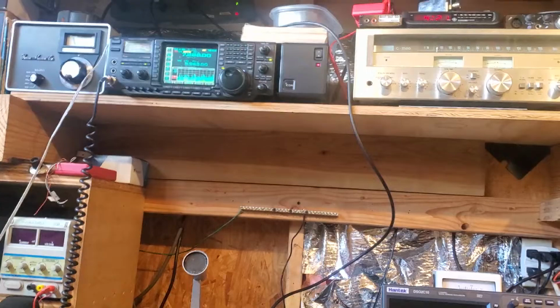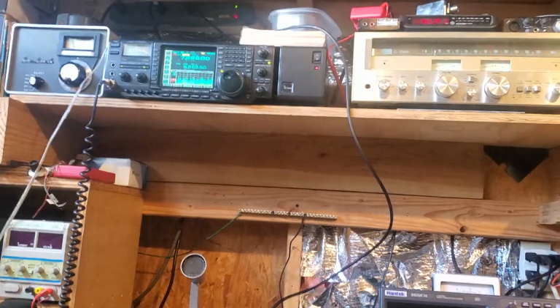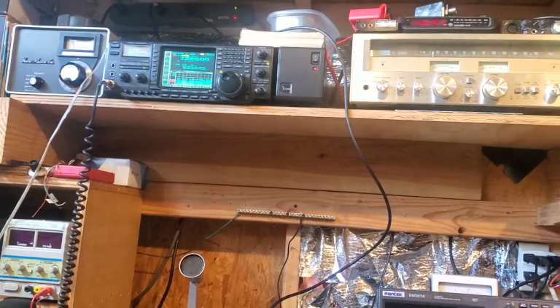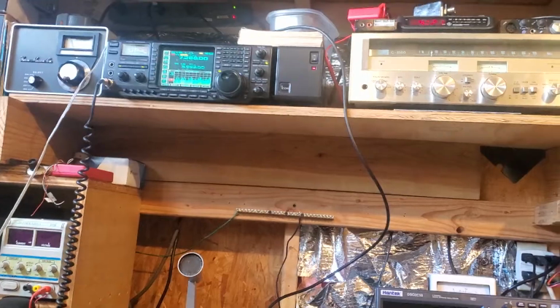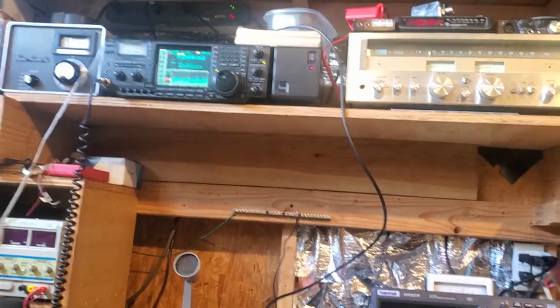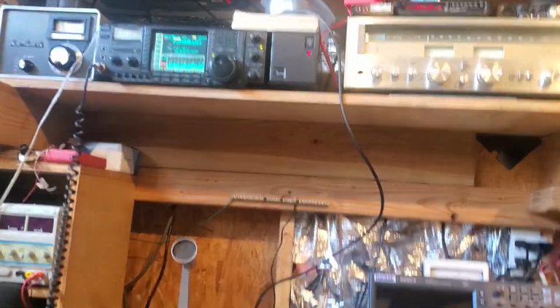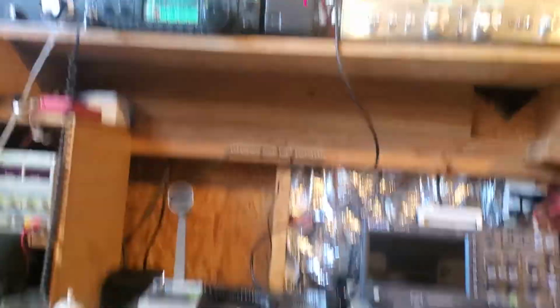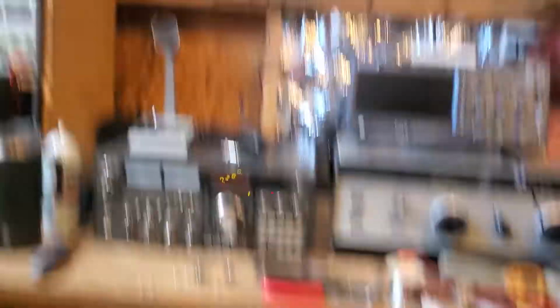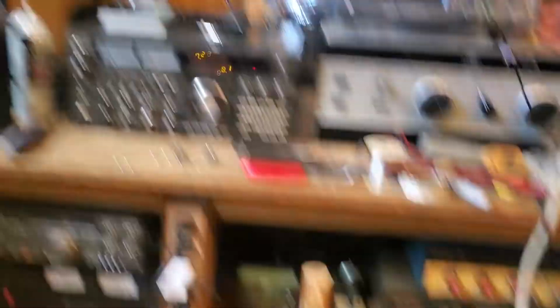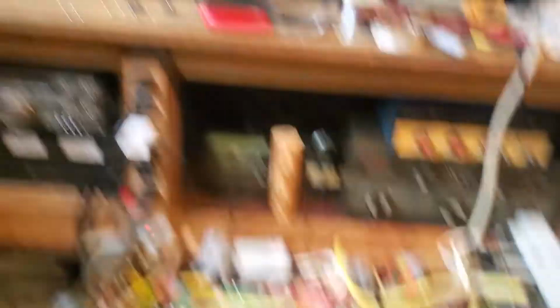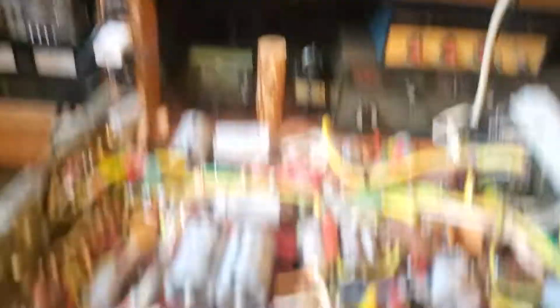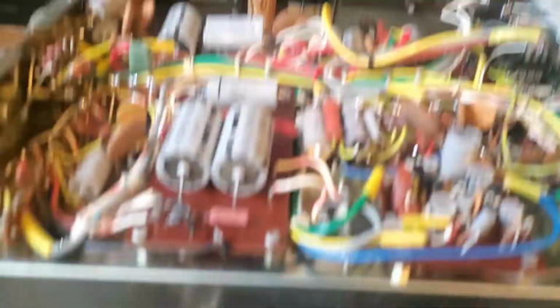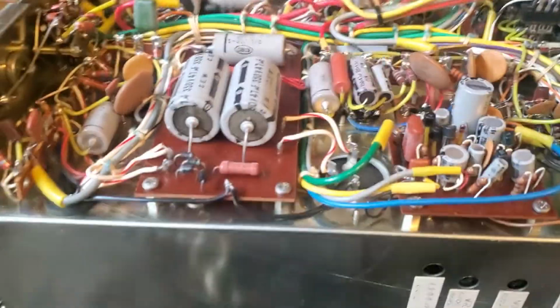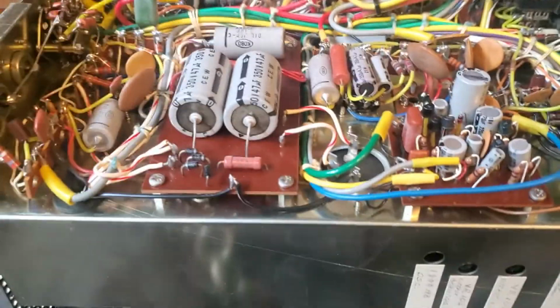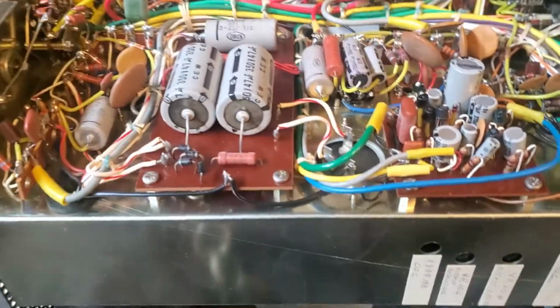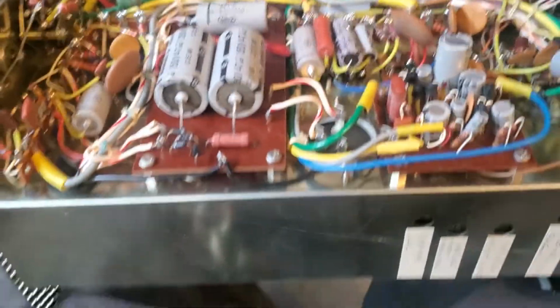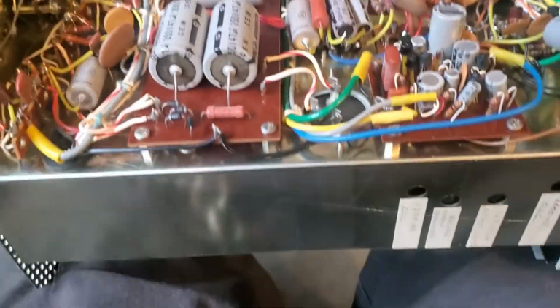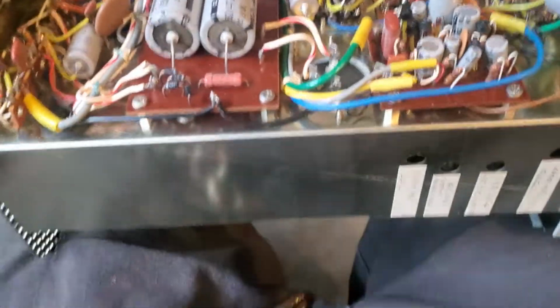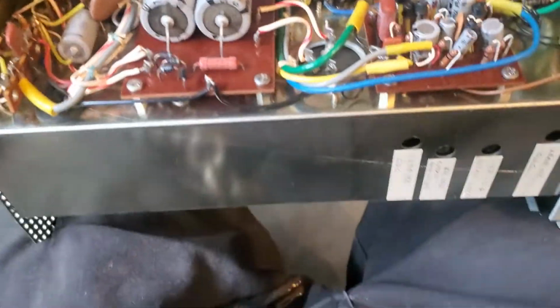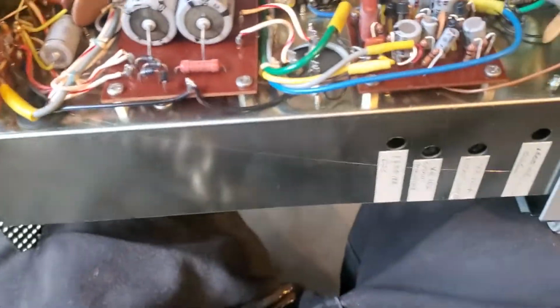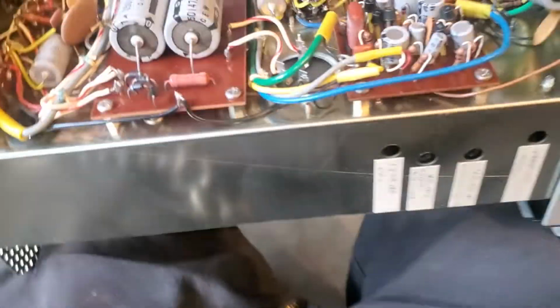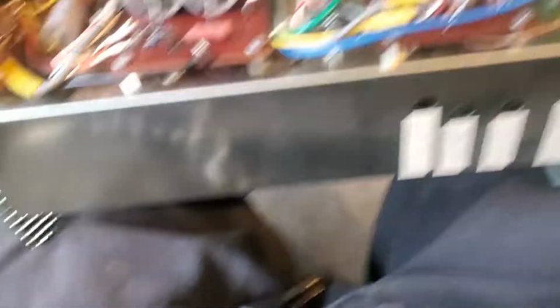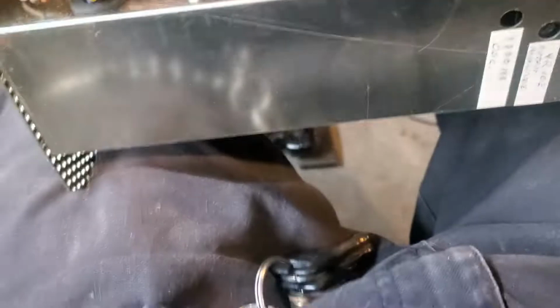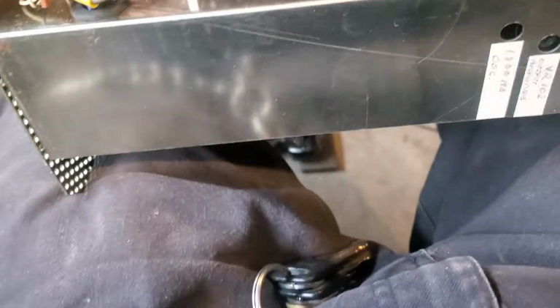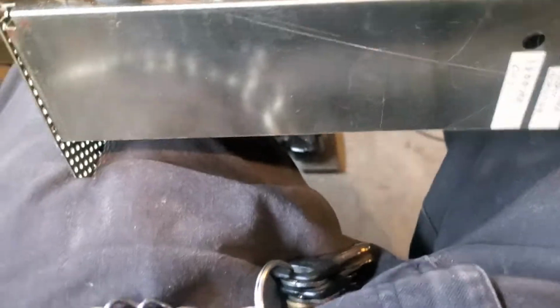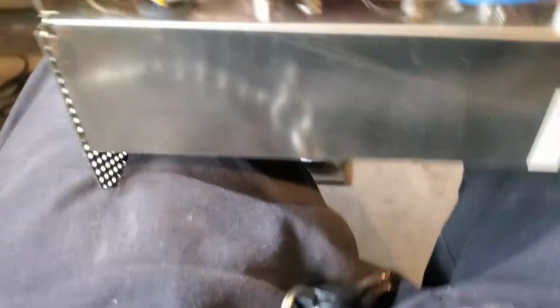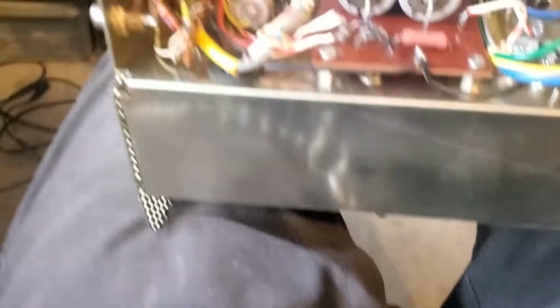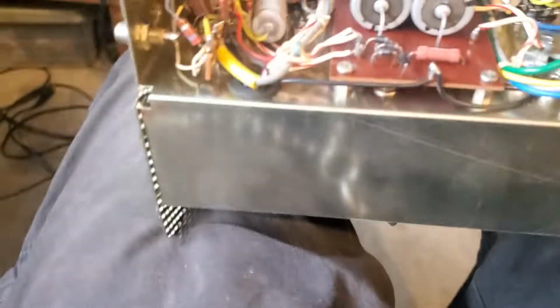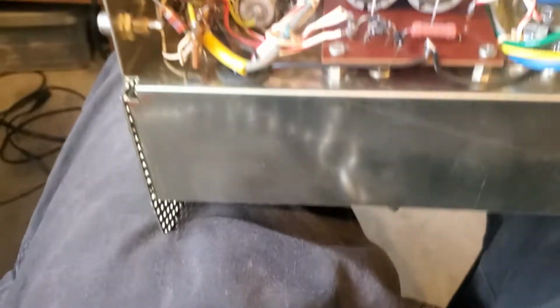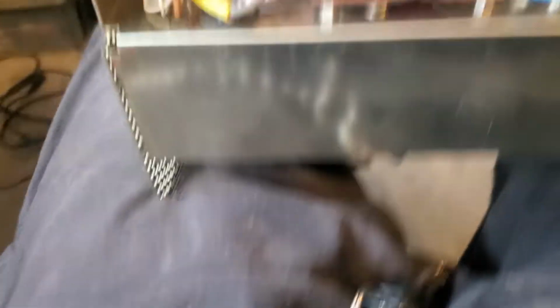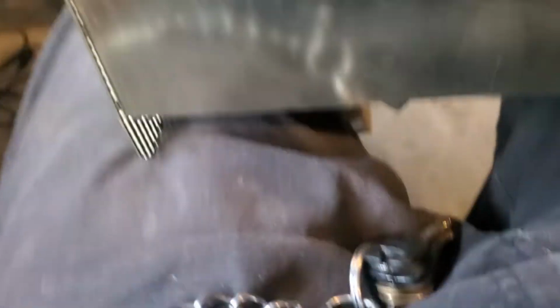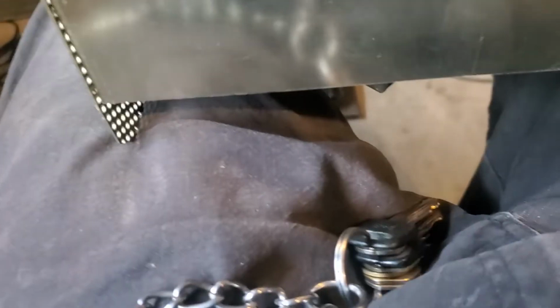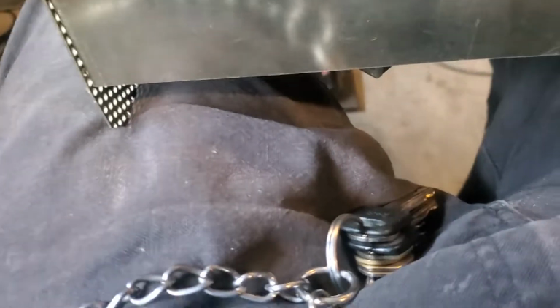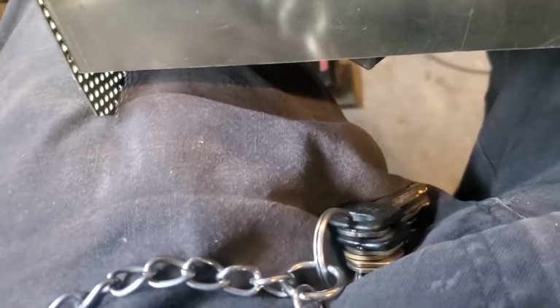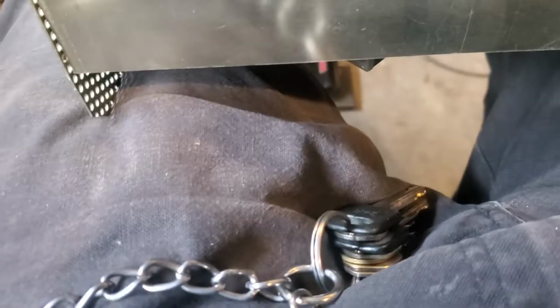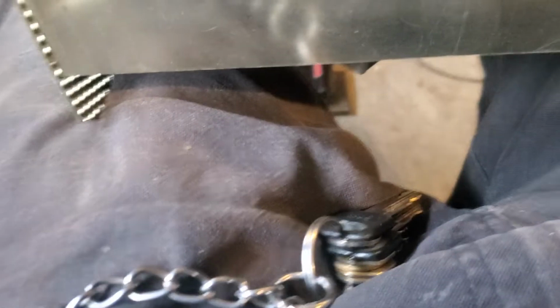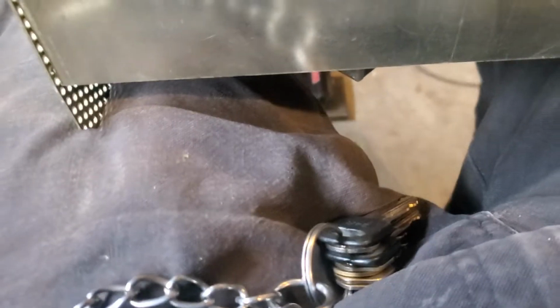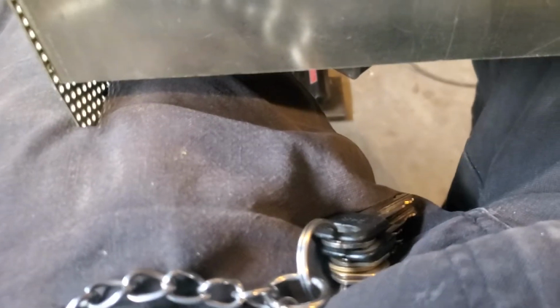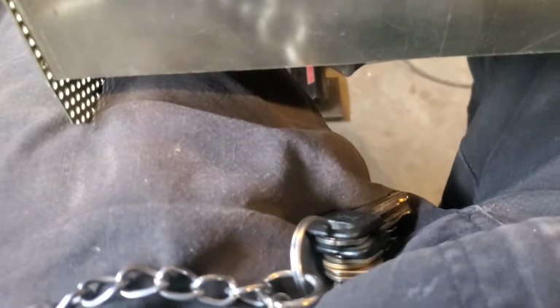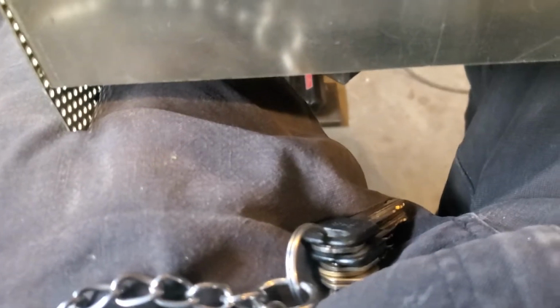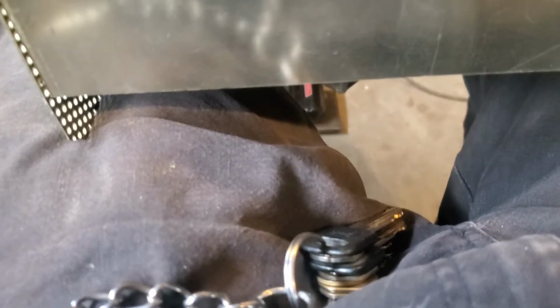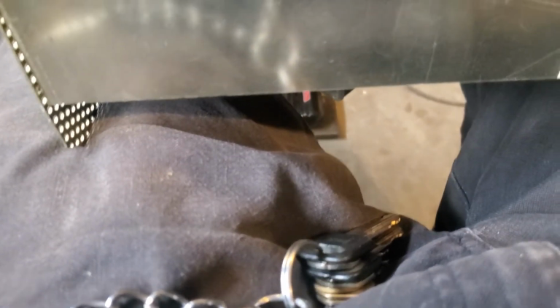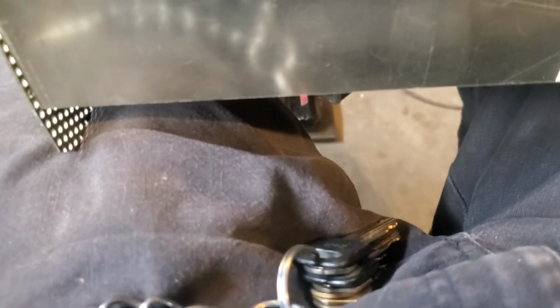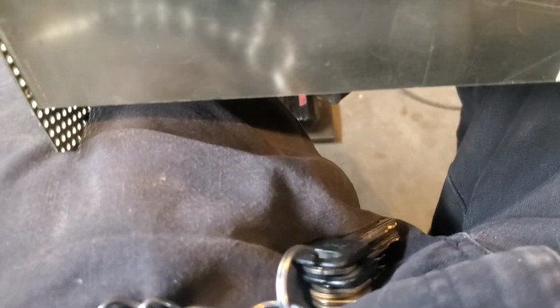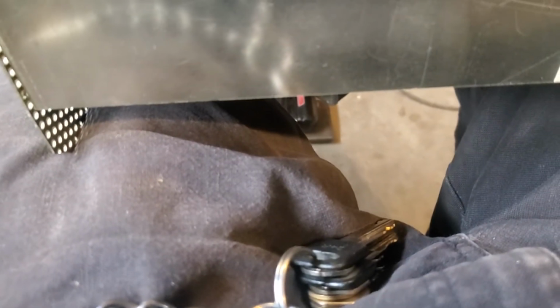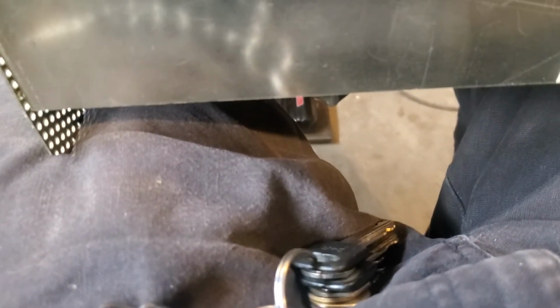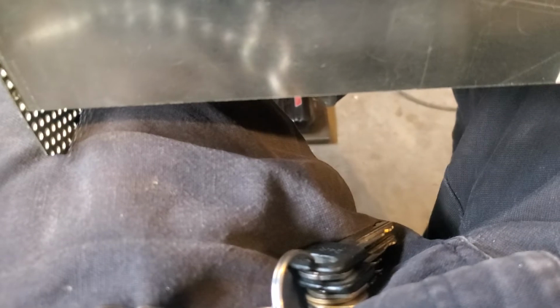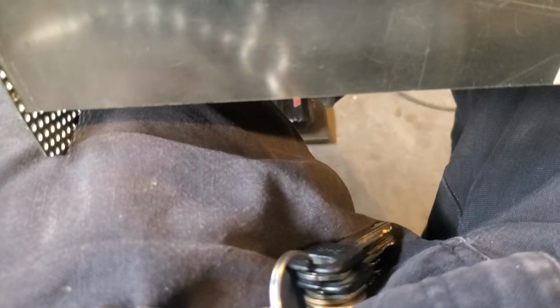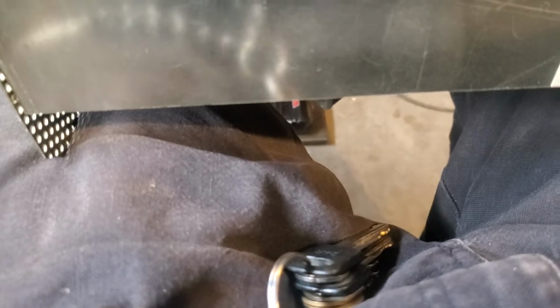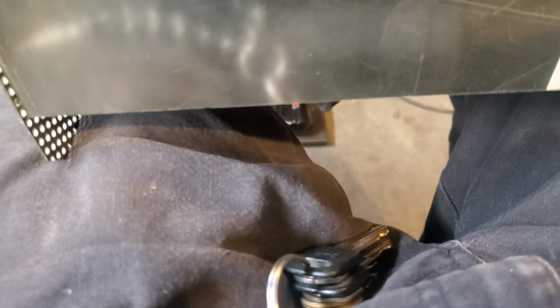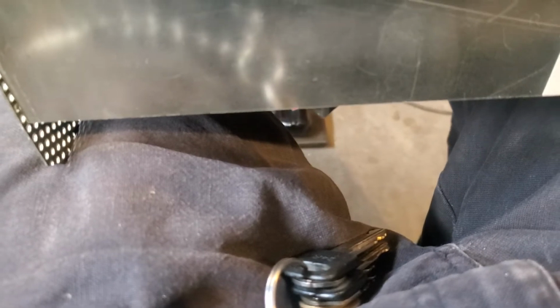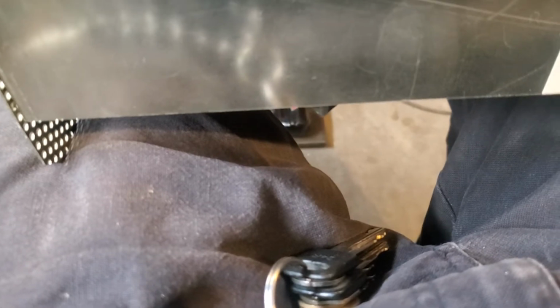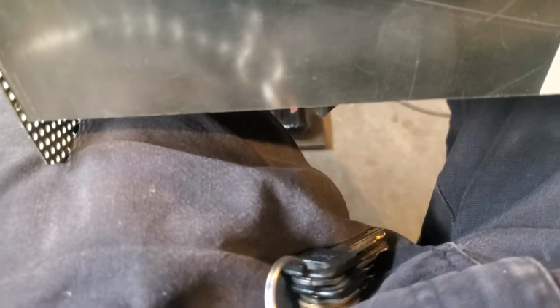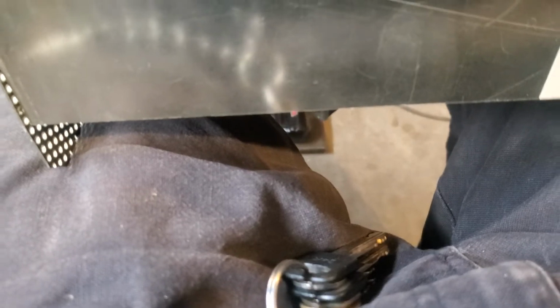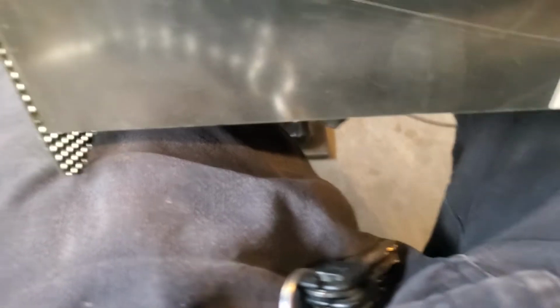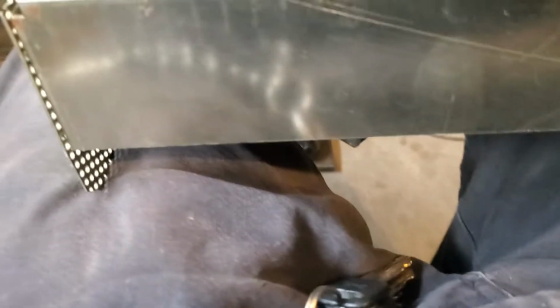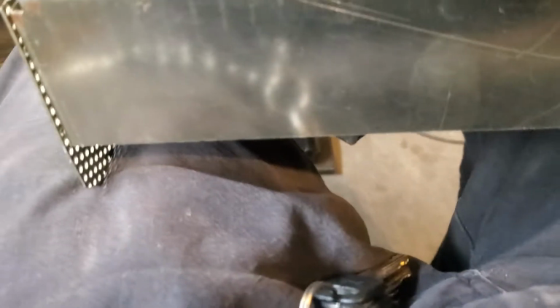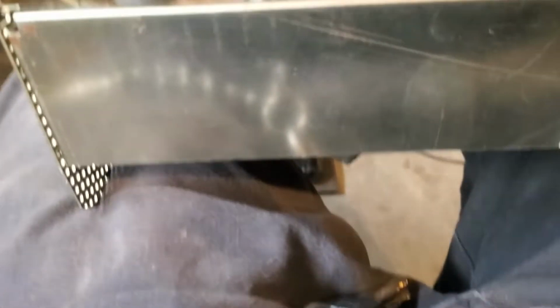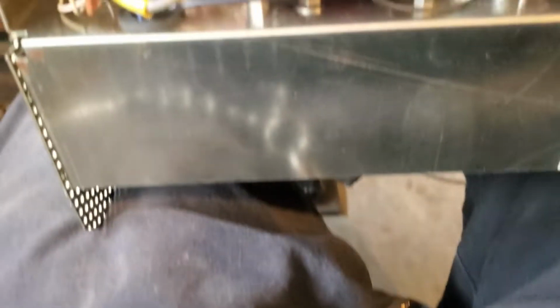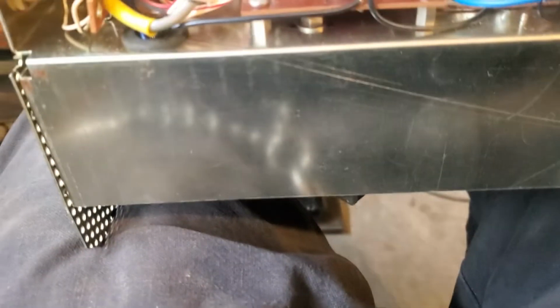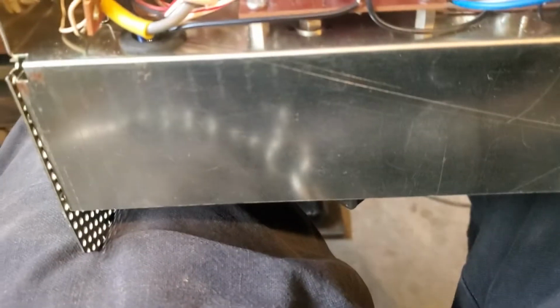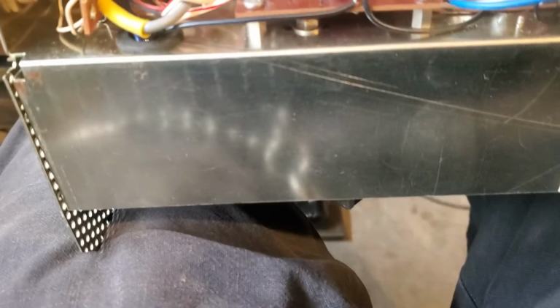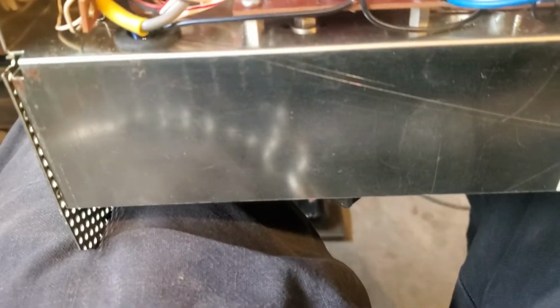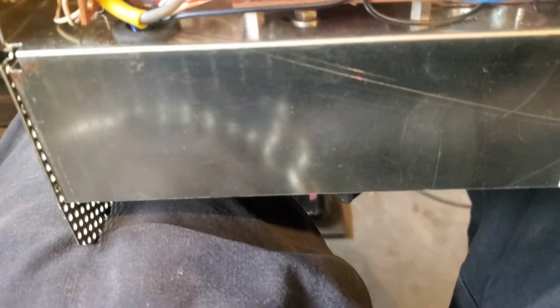Listen to these guys on here. Well, I'm taking this apart because this has got voltage on the chassis.